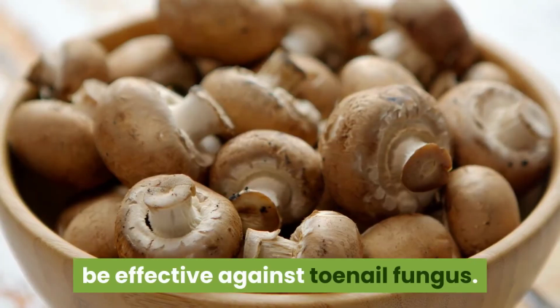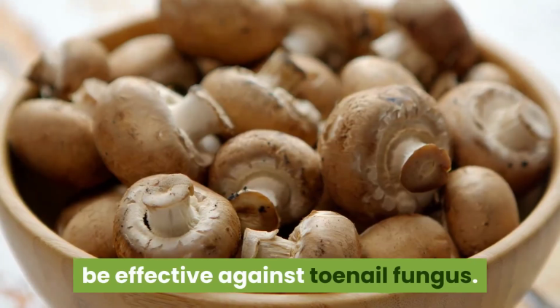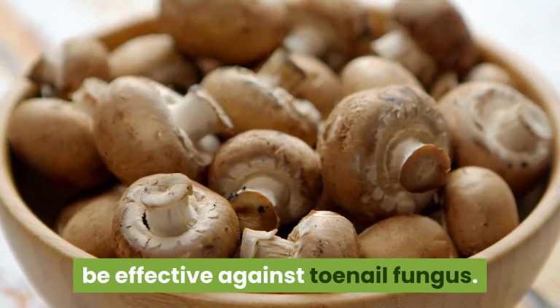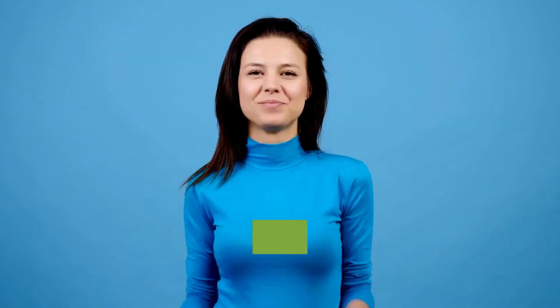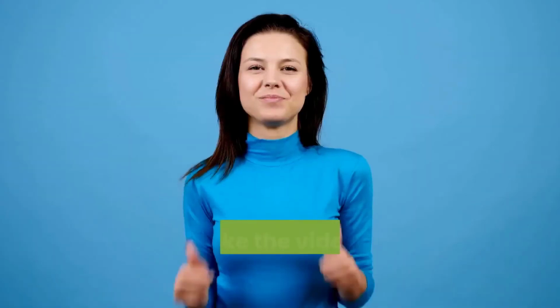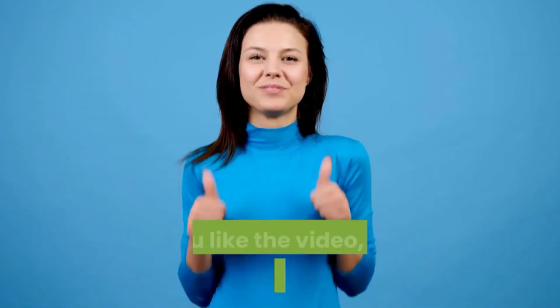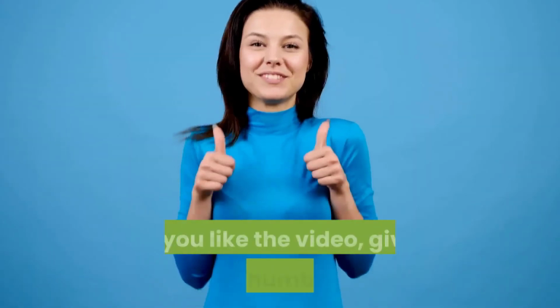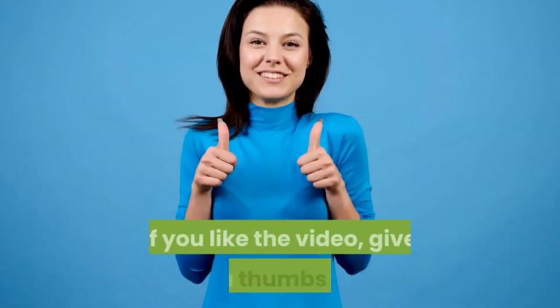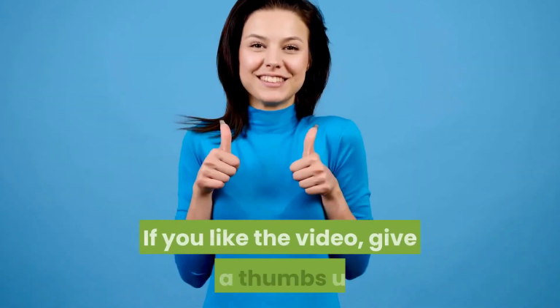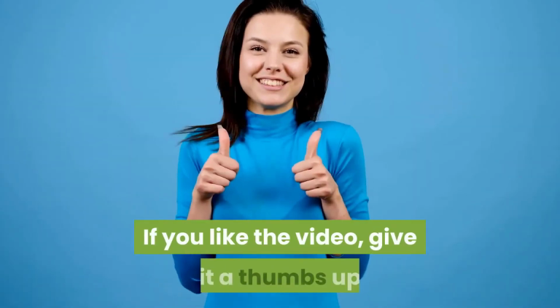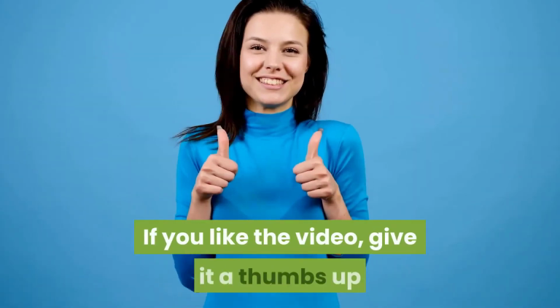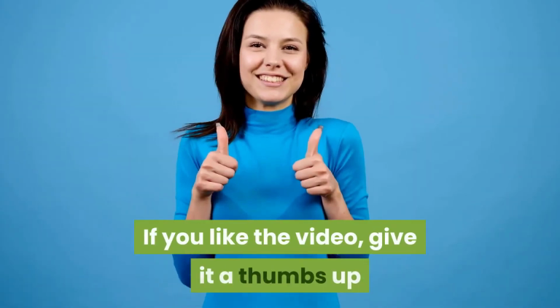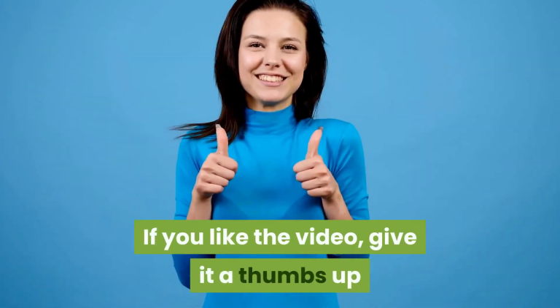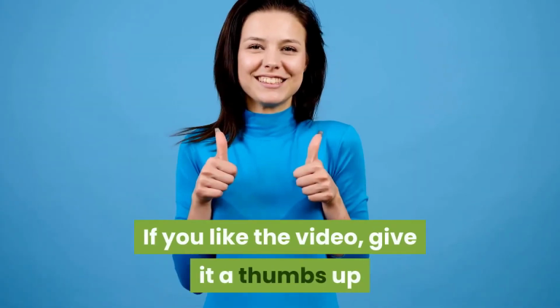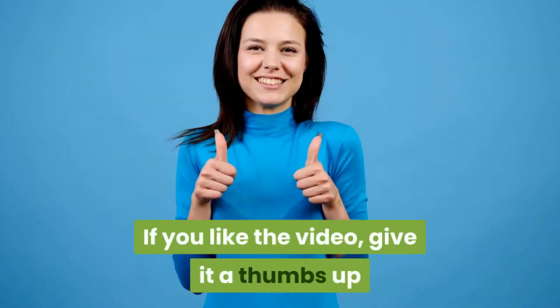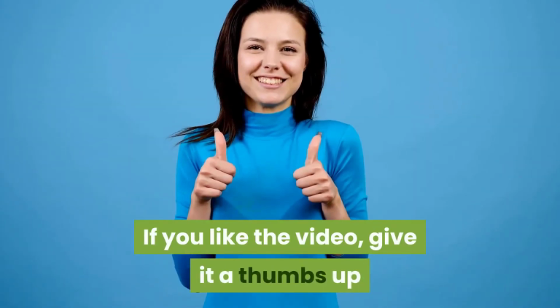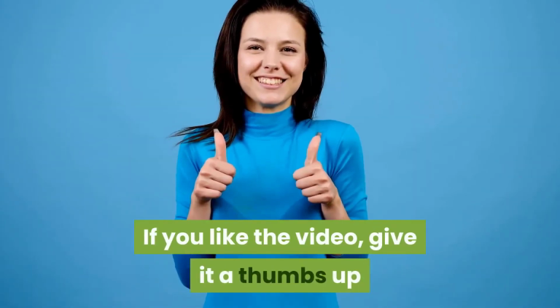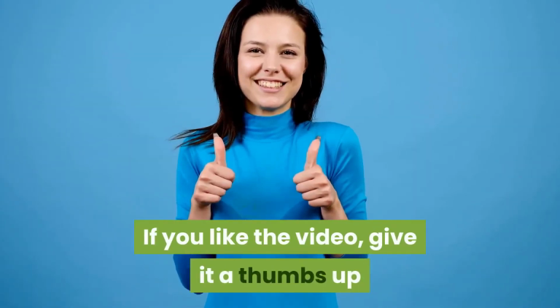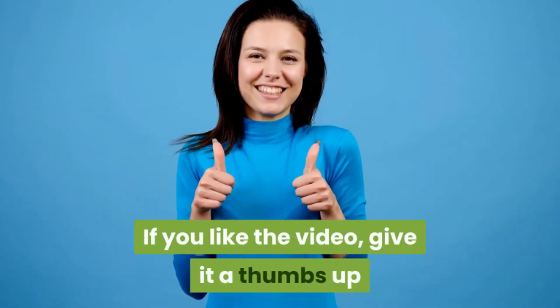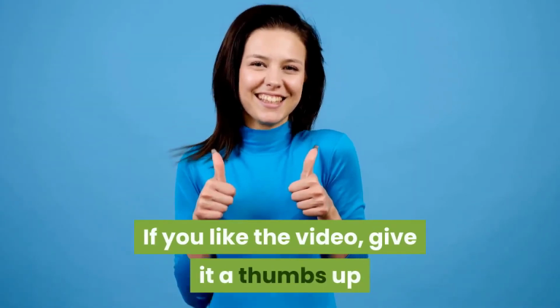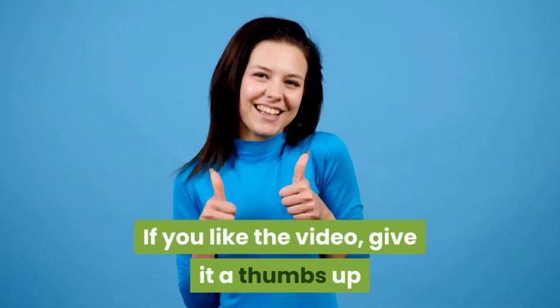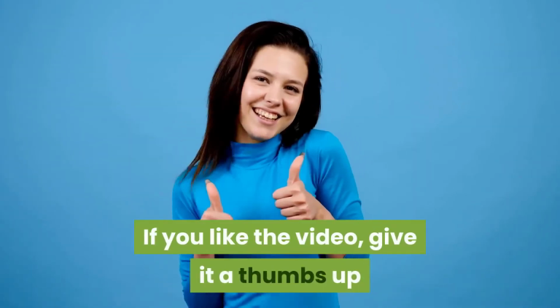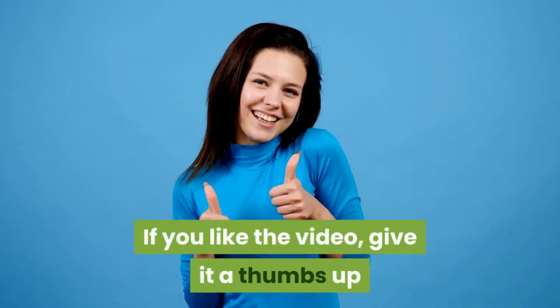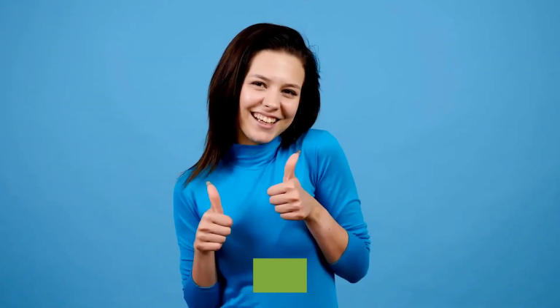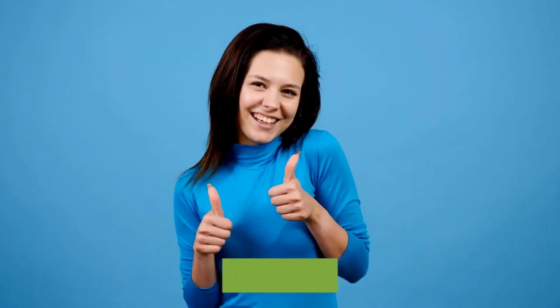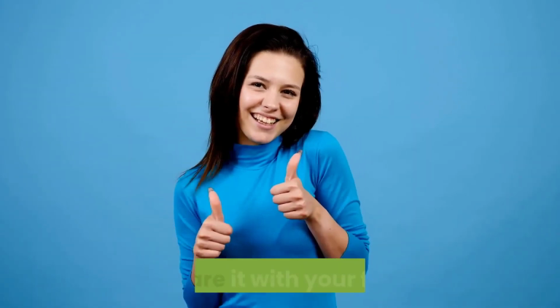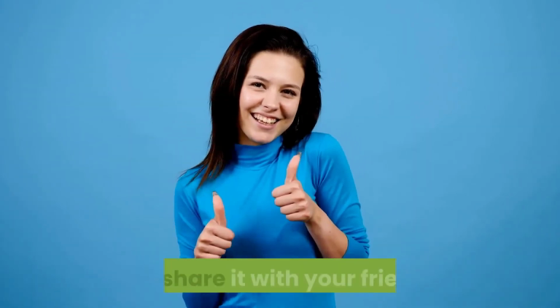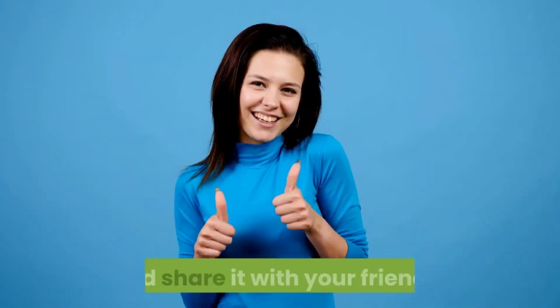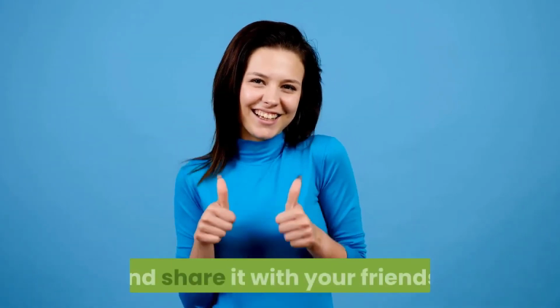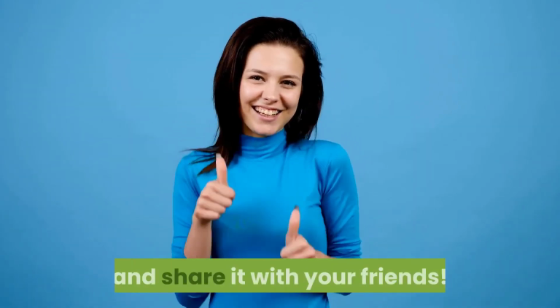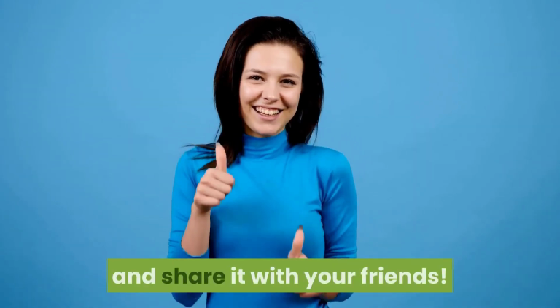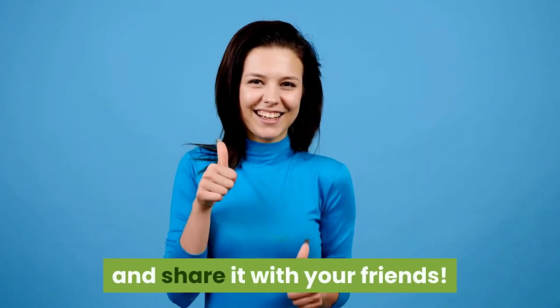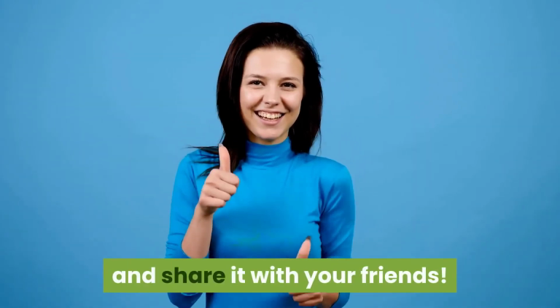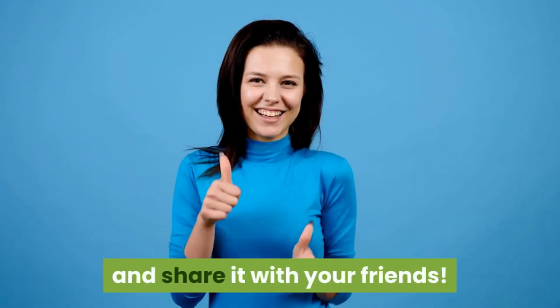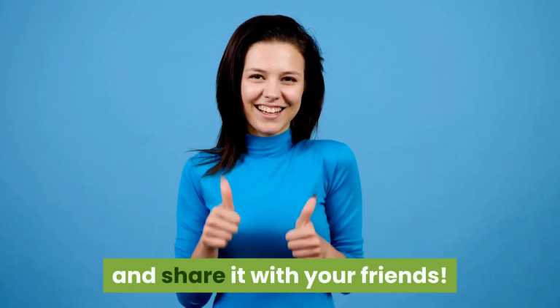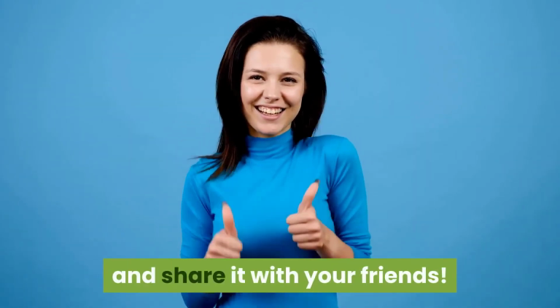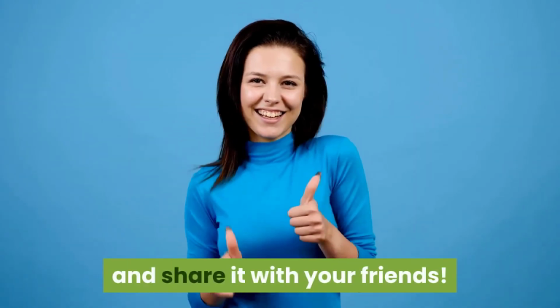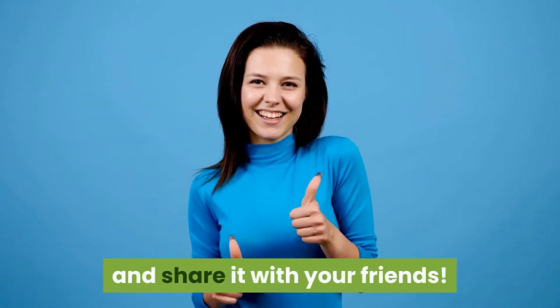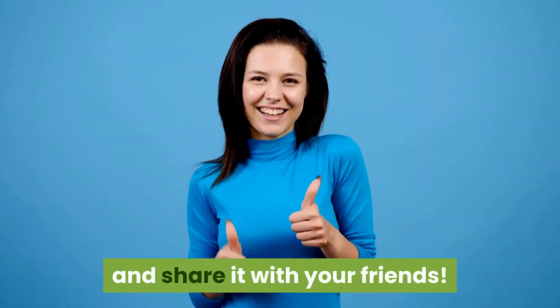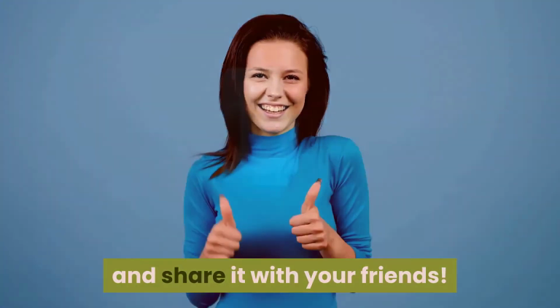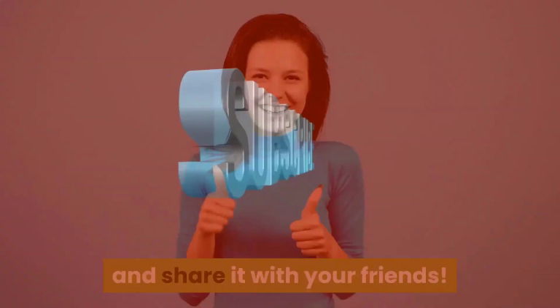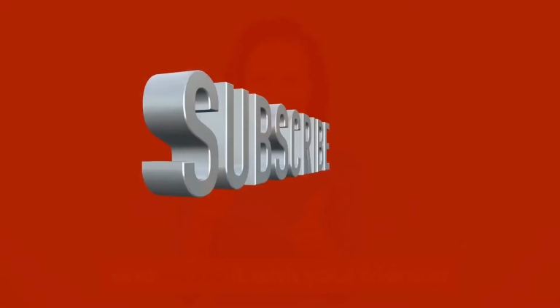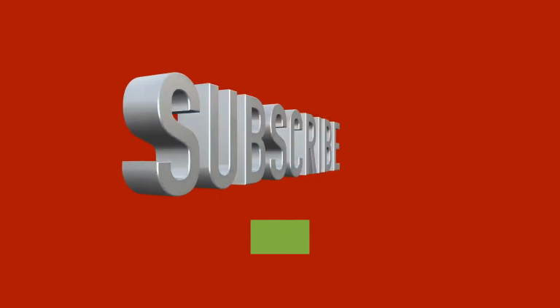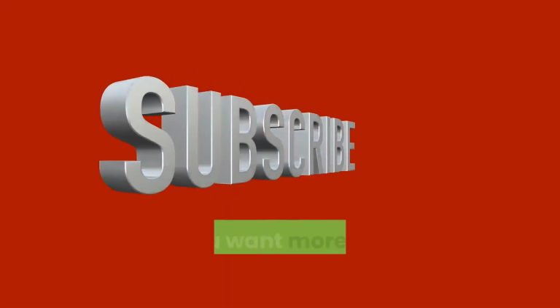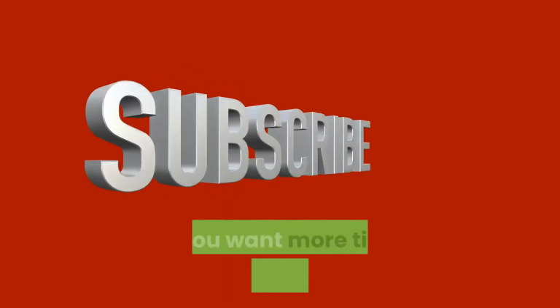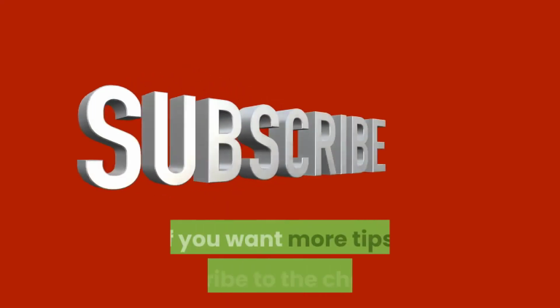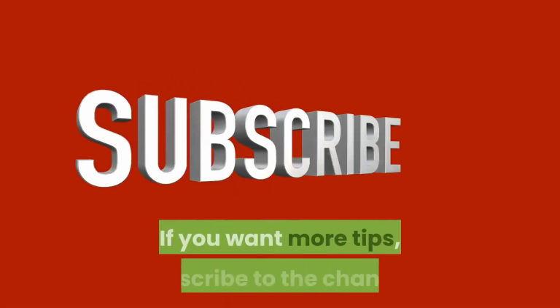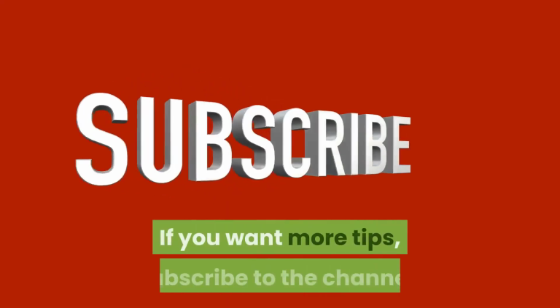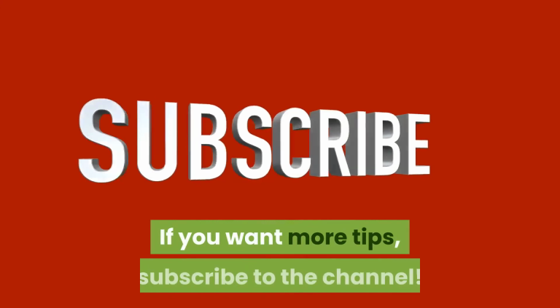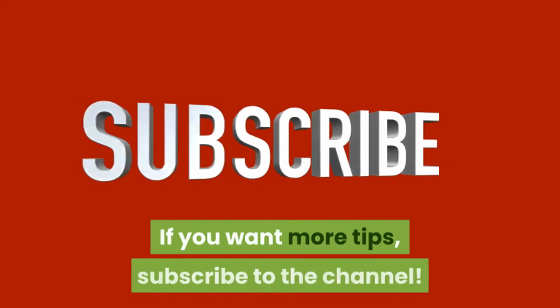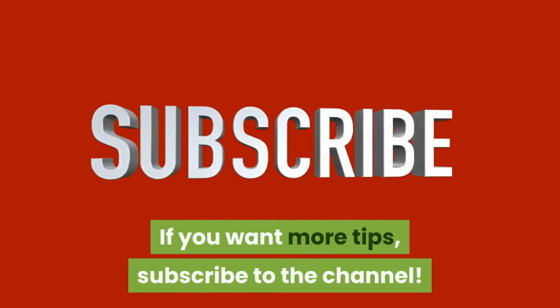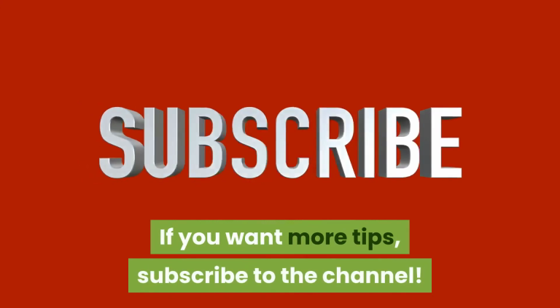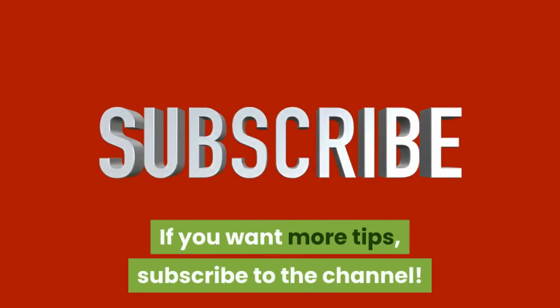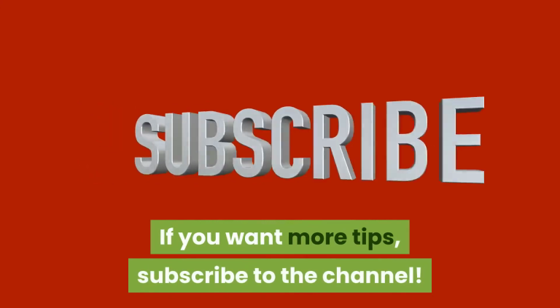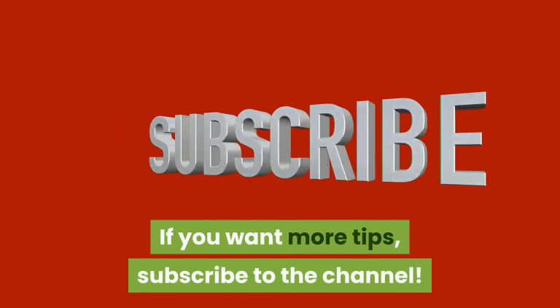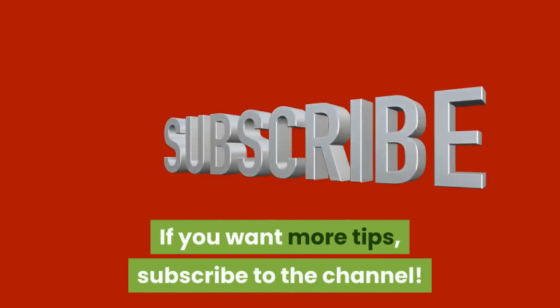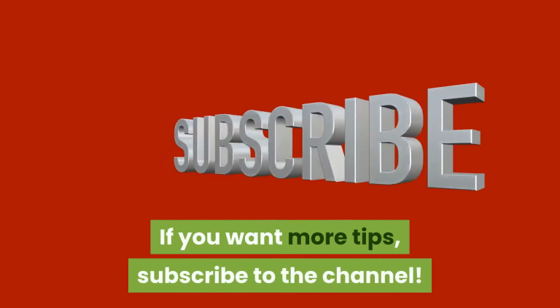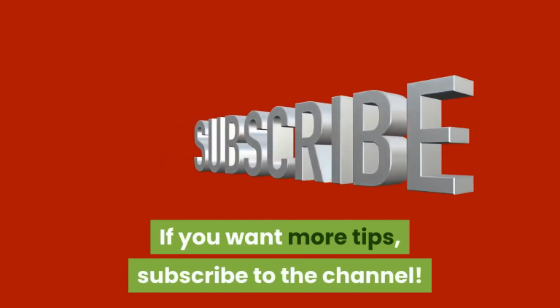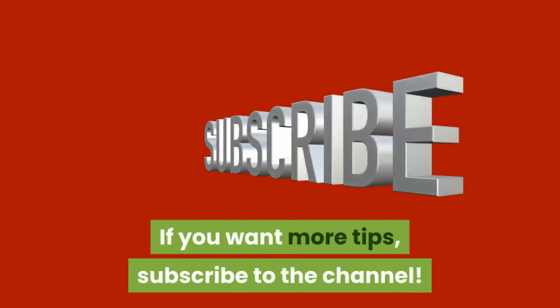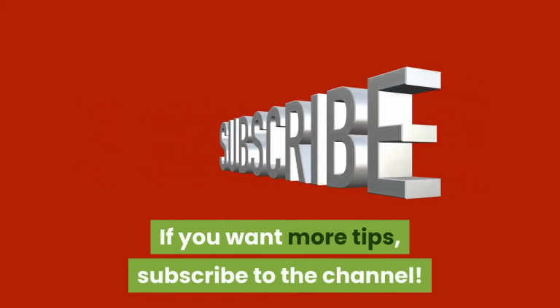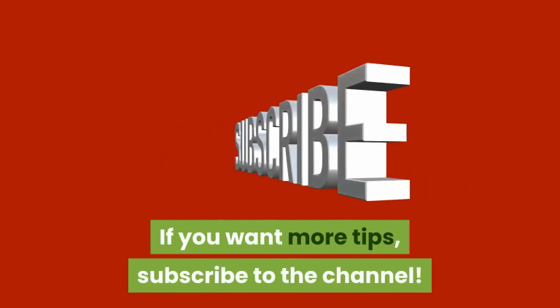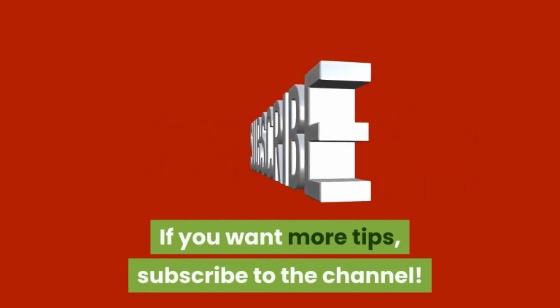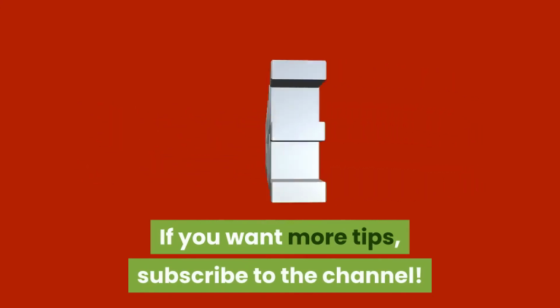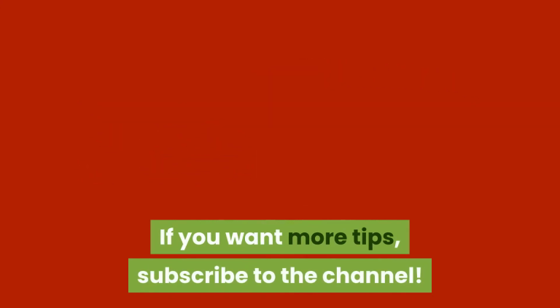If you like the video, give it a thumbs up and share it with your friends. If you want more tips, subscribe to the channel.